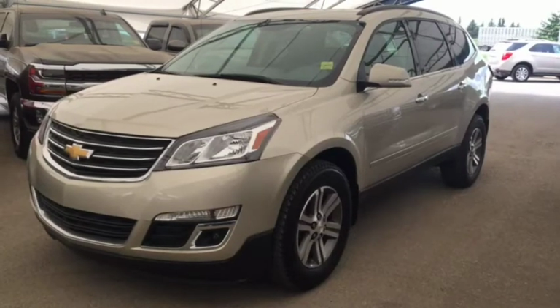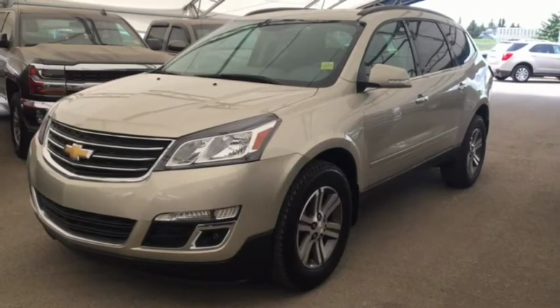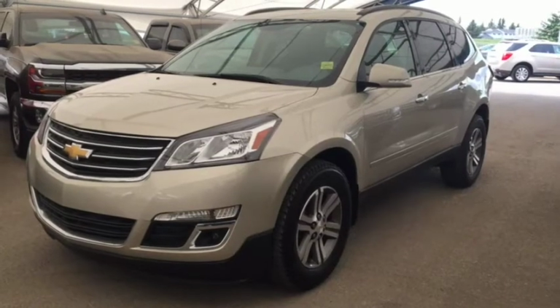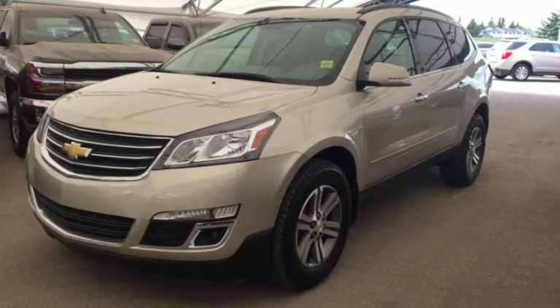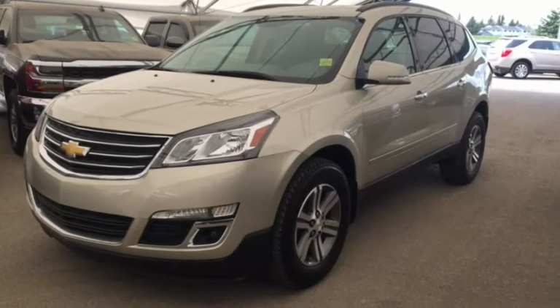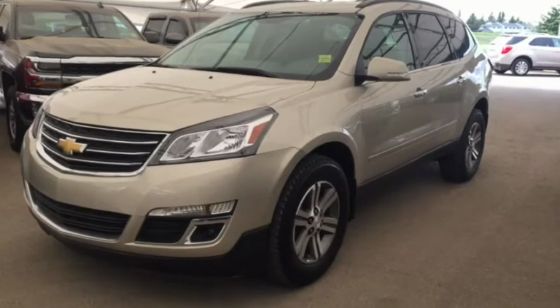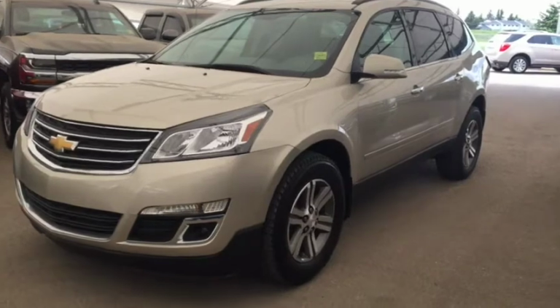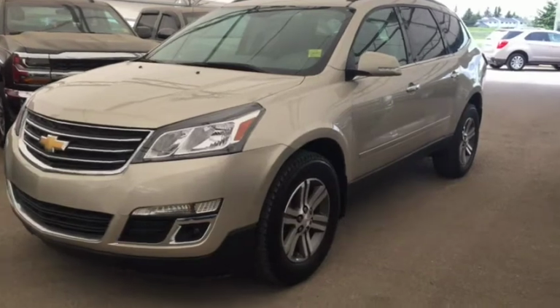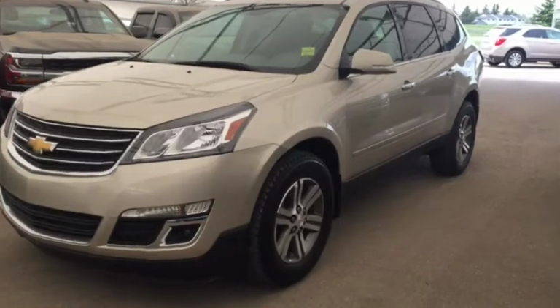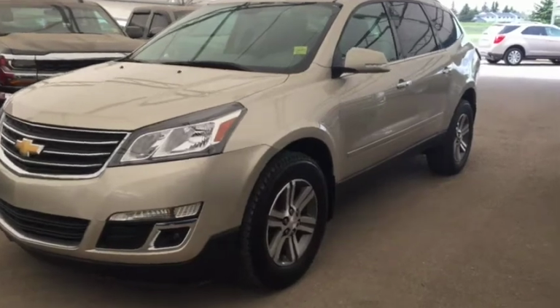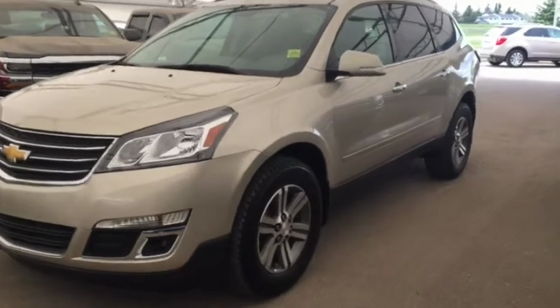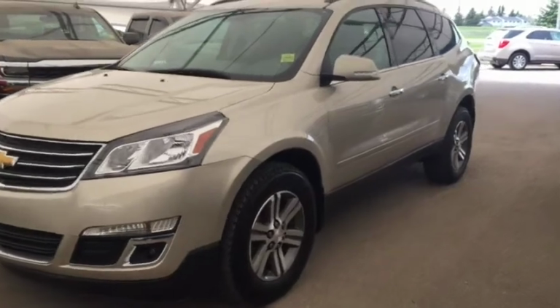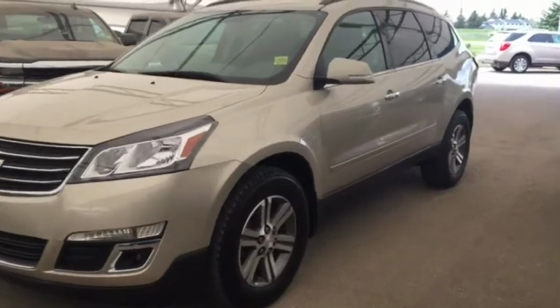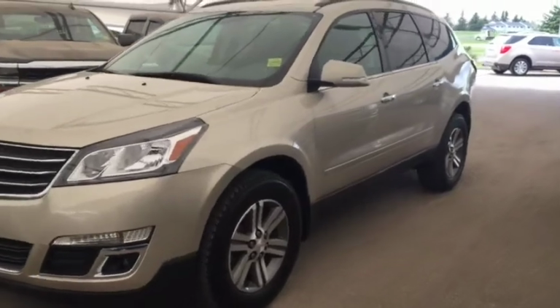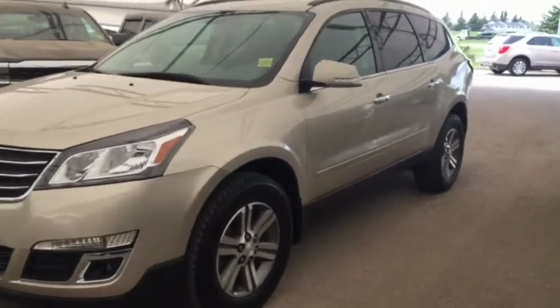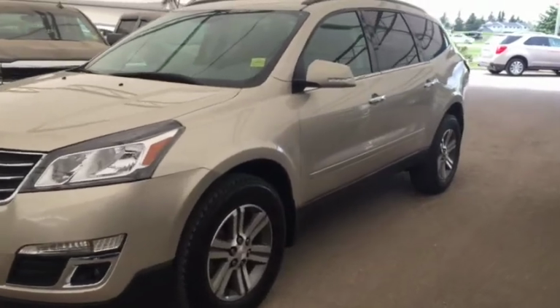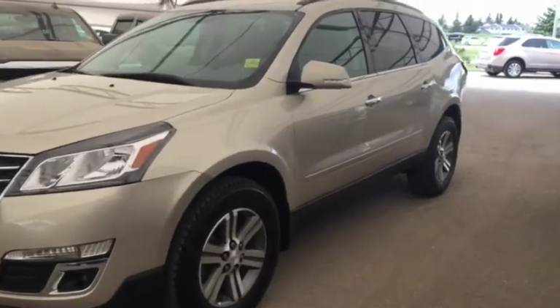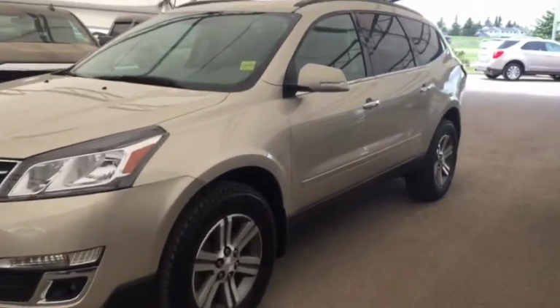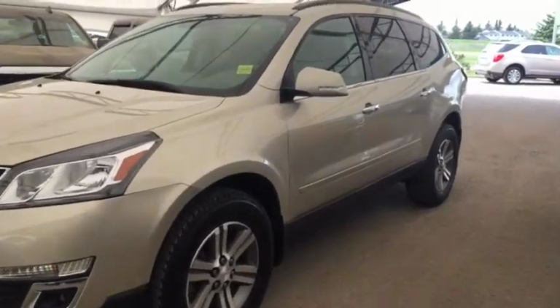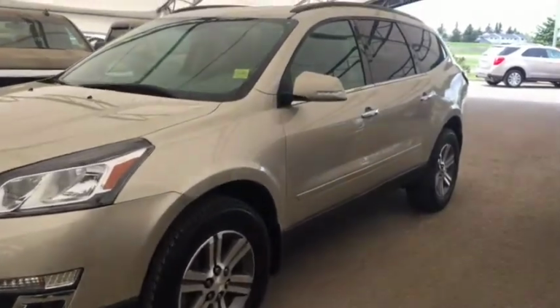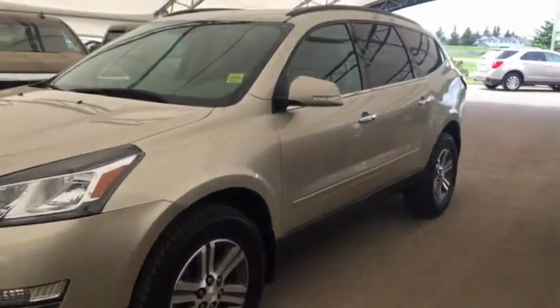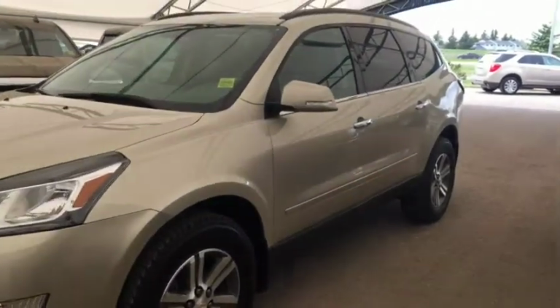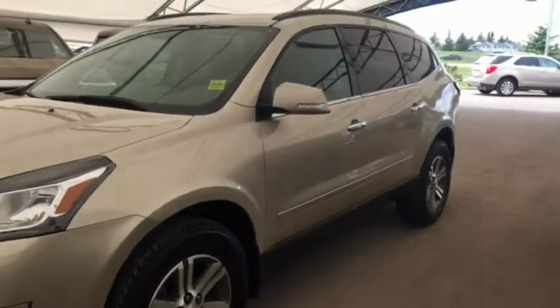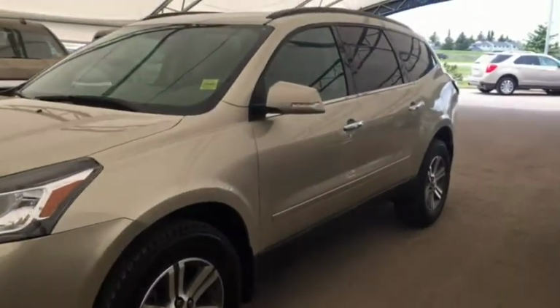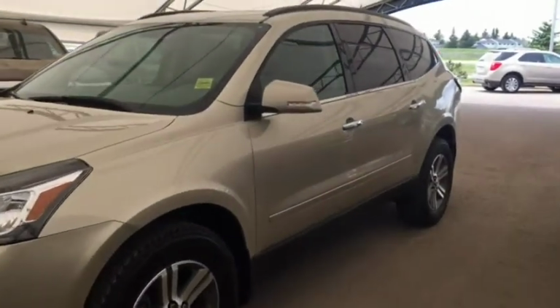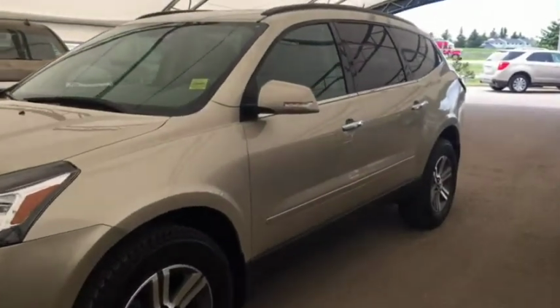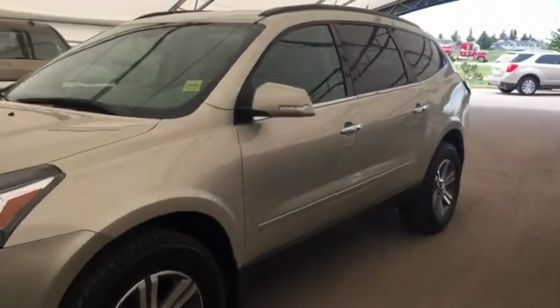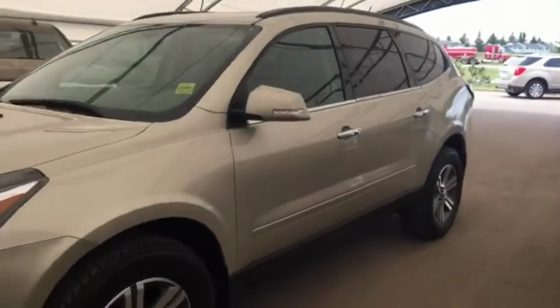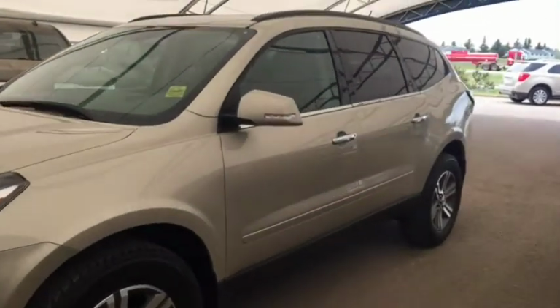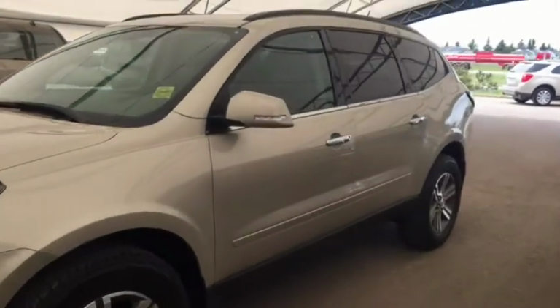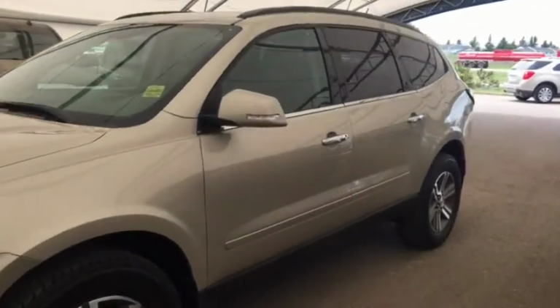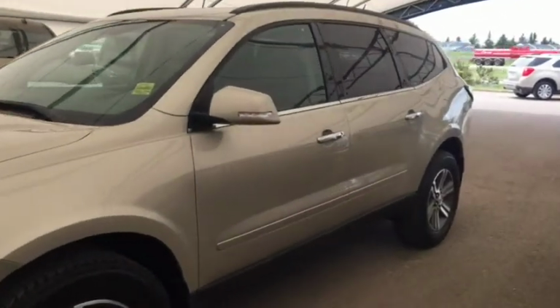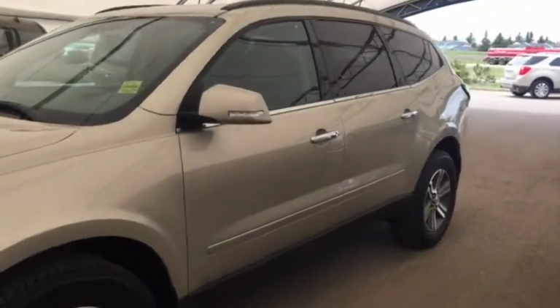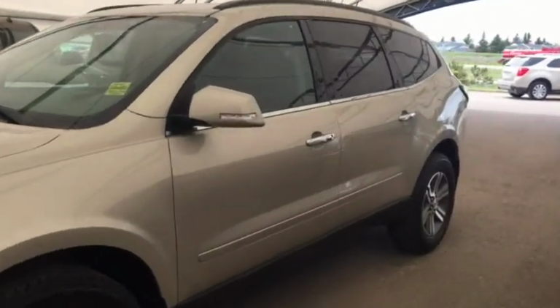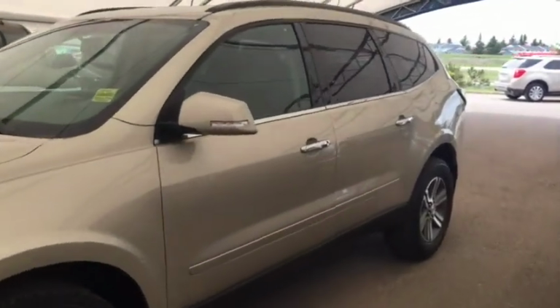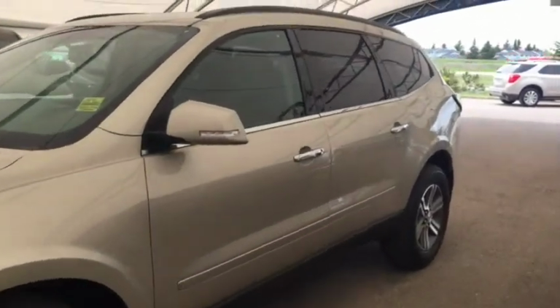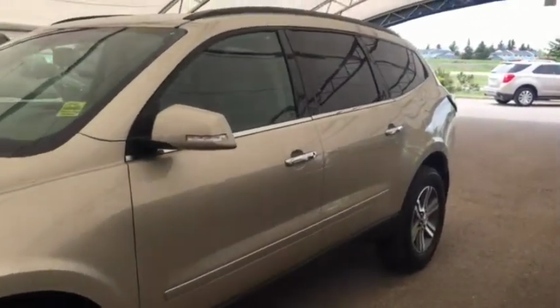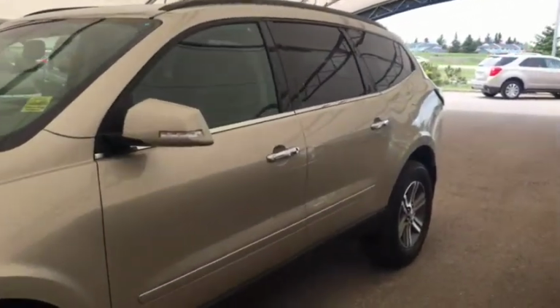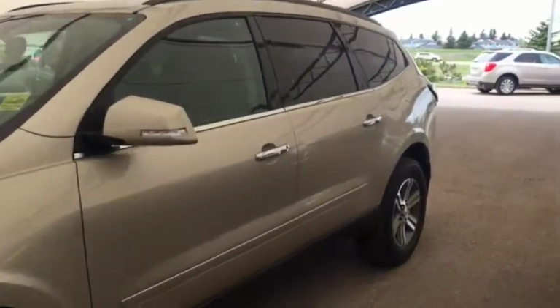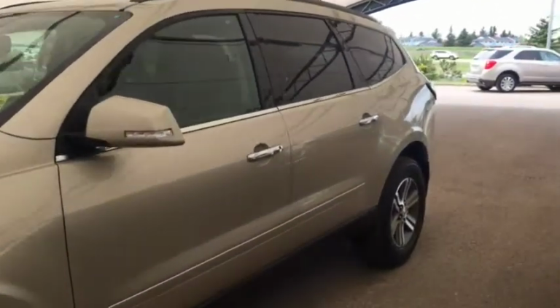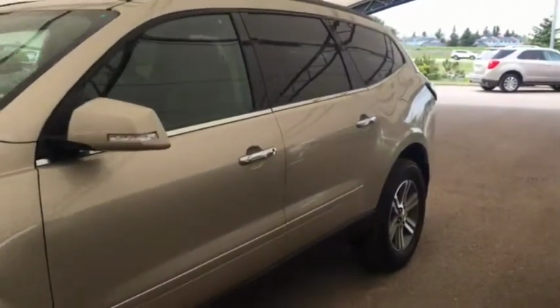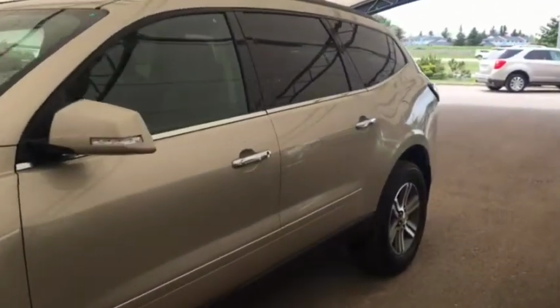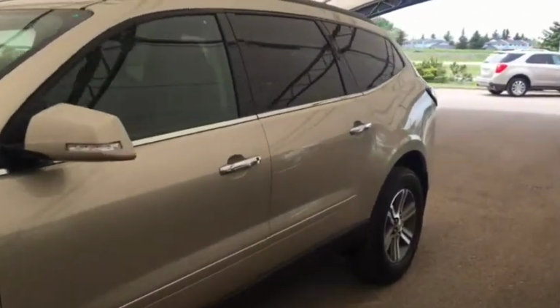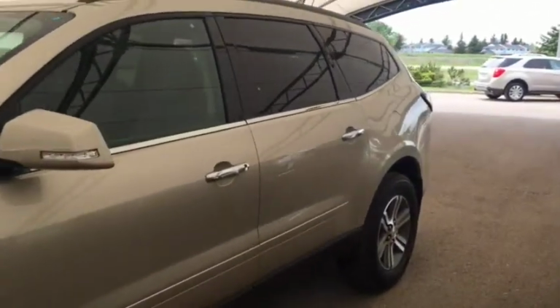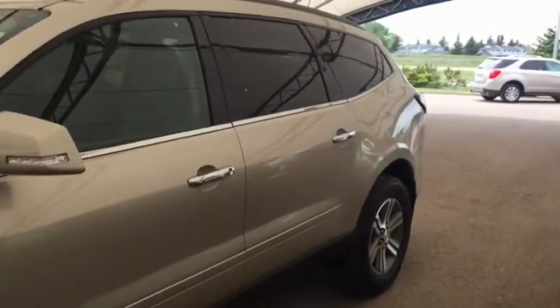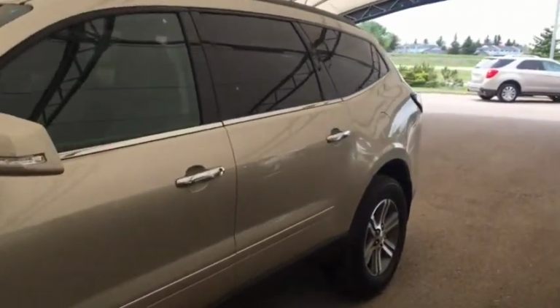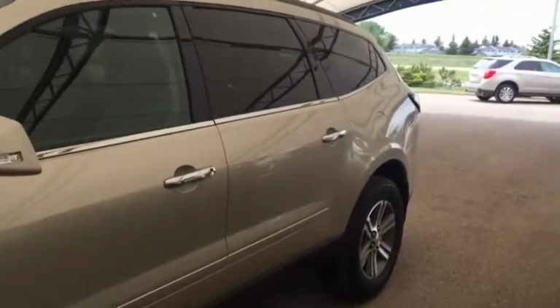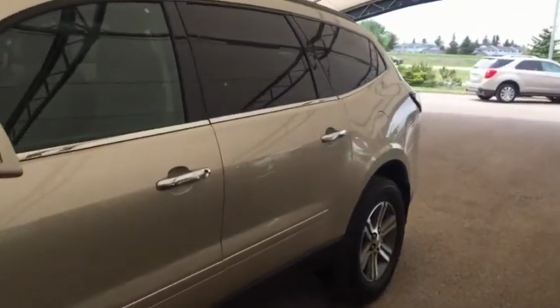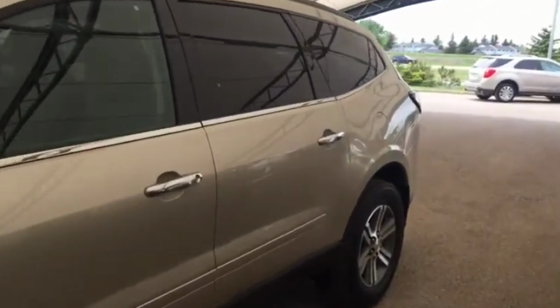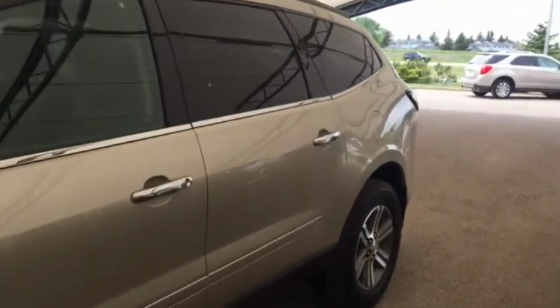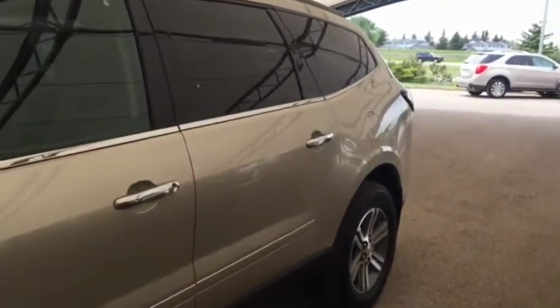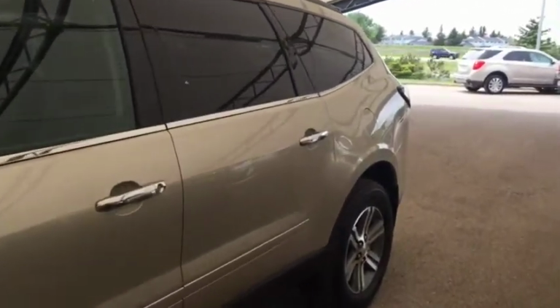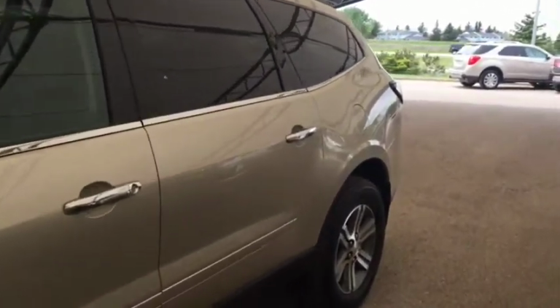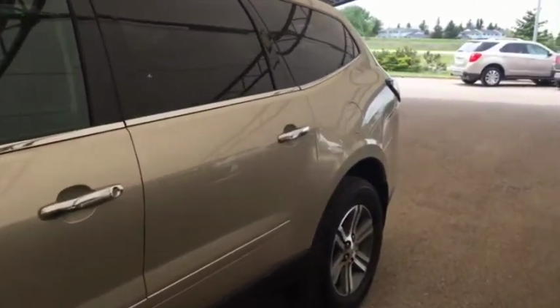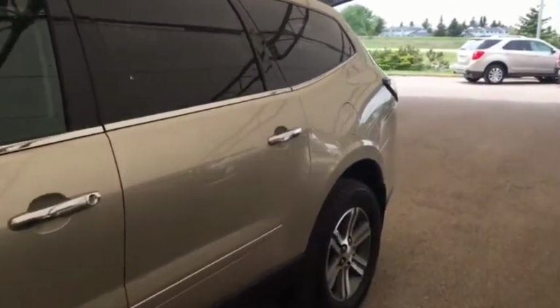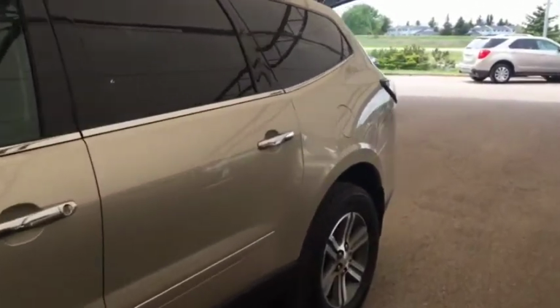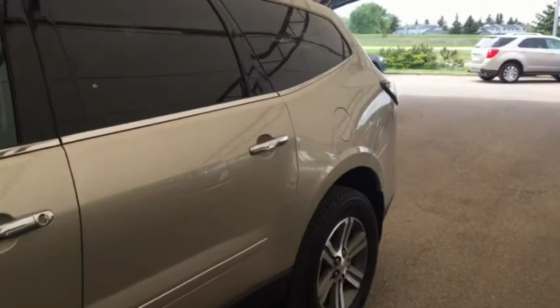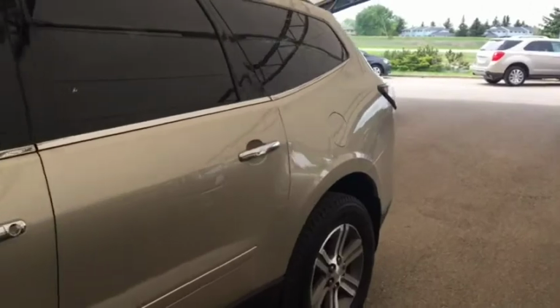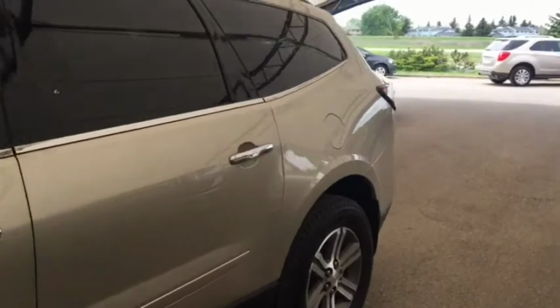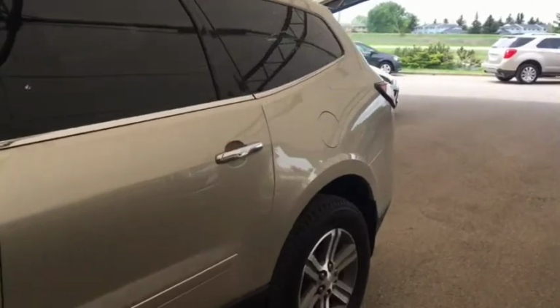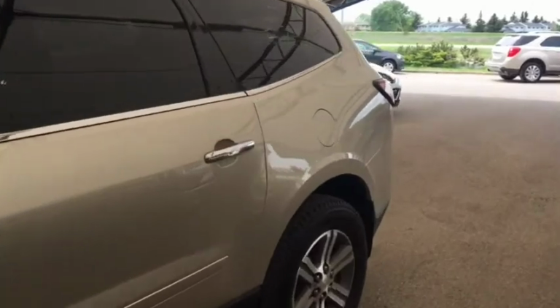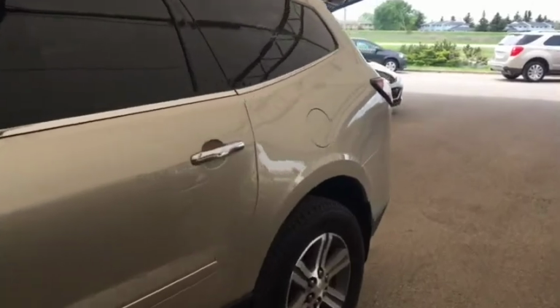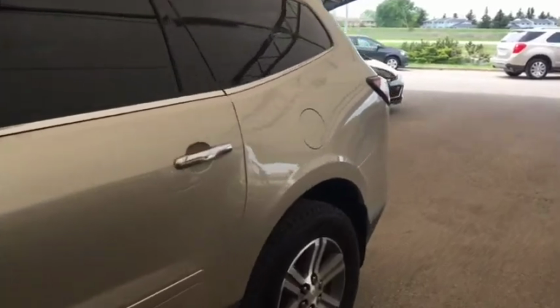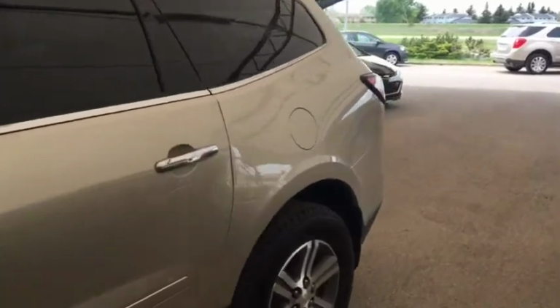Welcome to Davis Chevrolet. This is the pre-owned 2015 Chevrolet Traverse in the color beige.